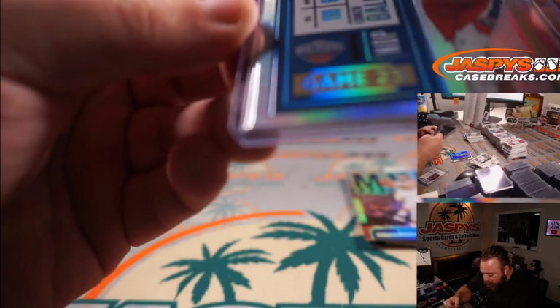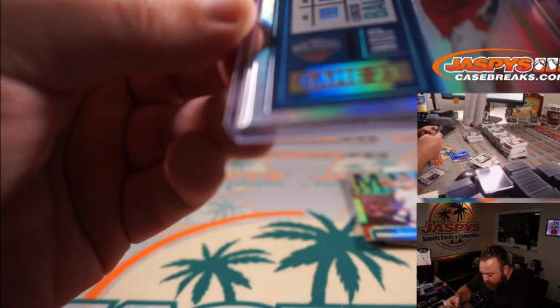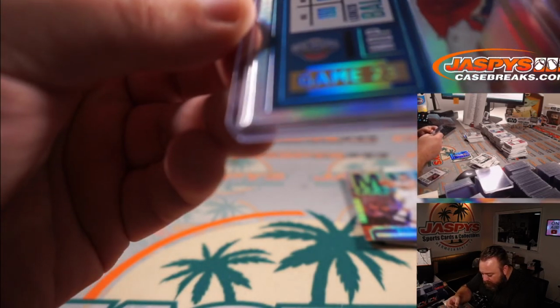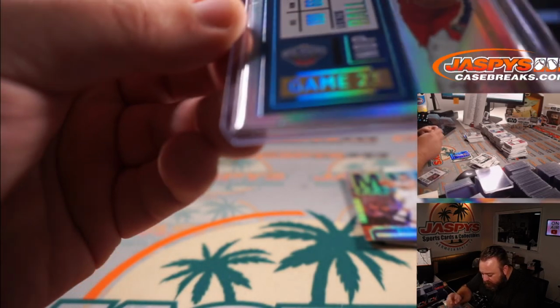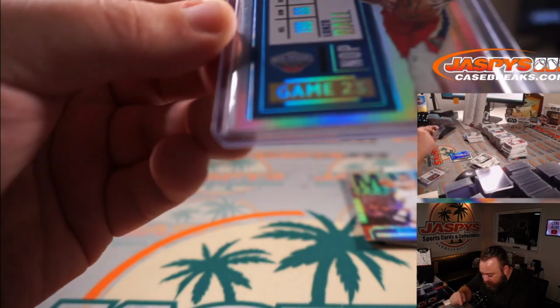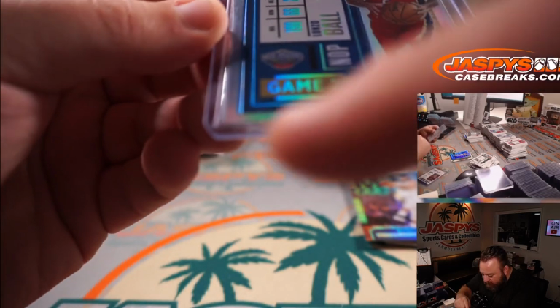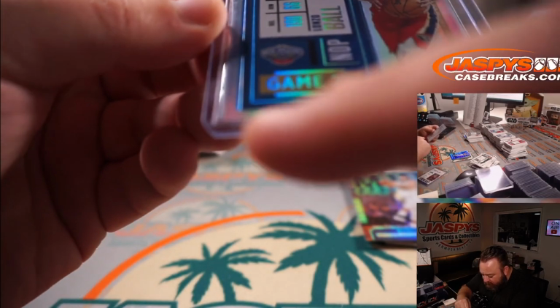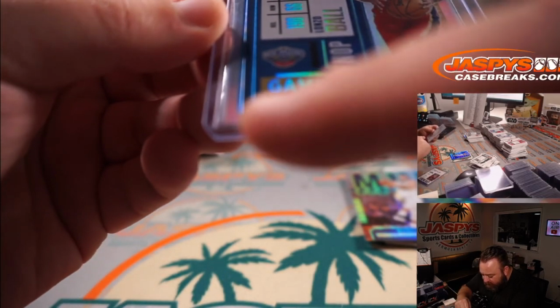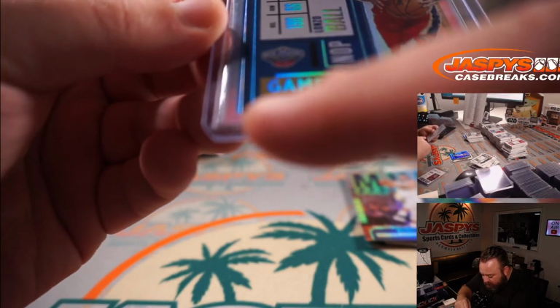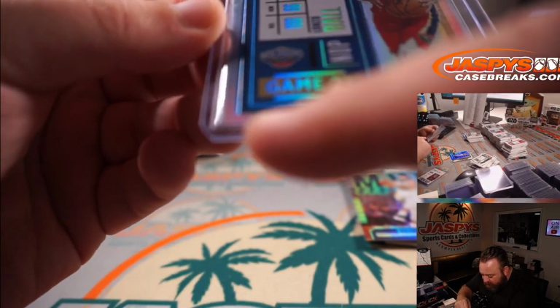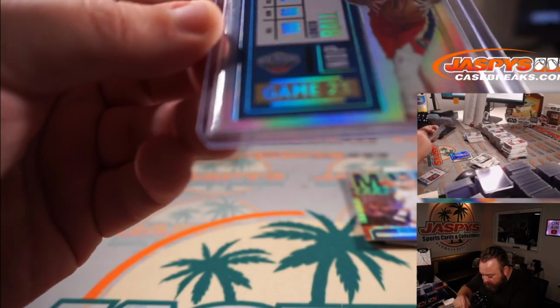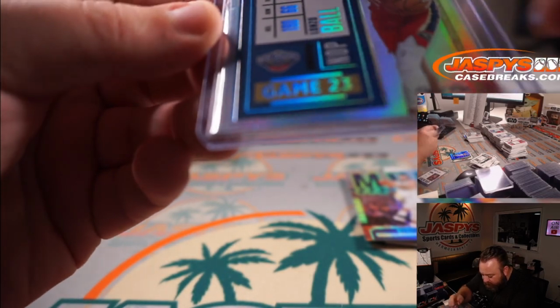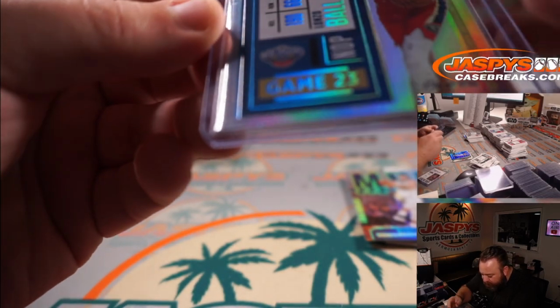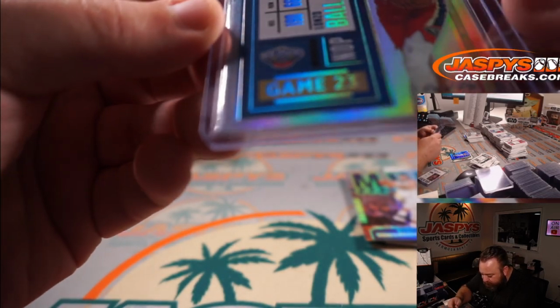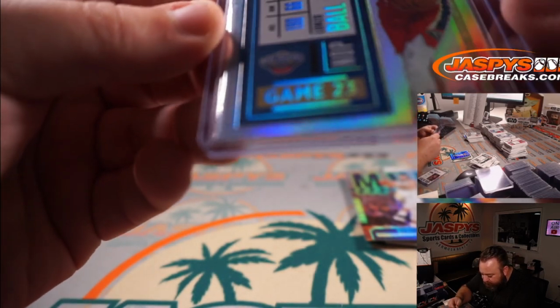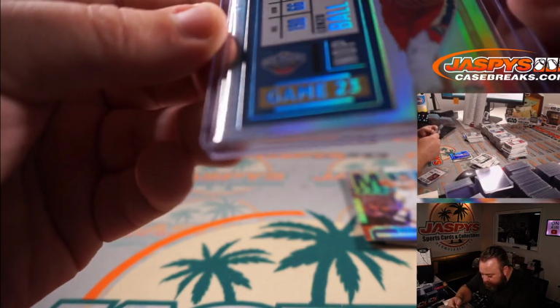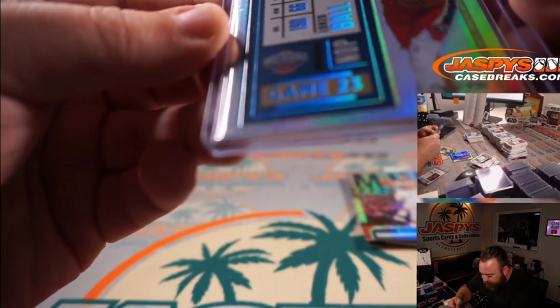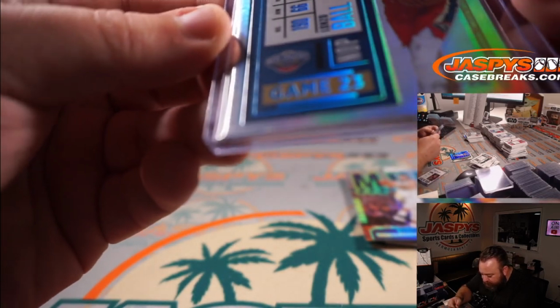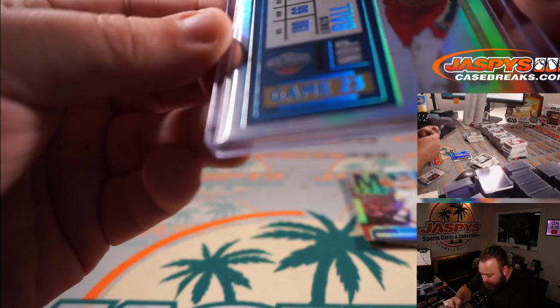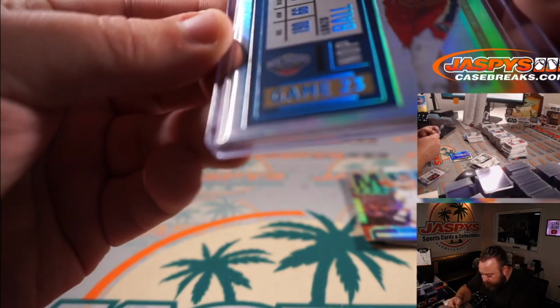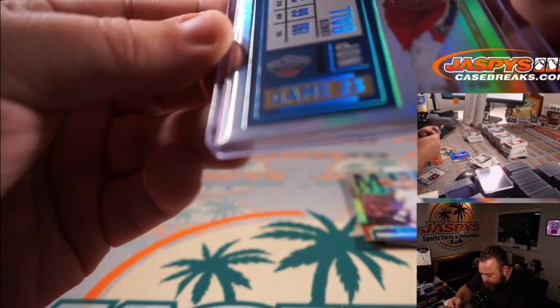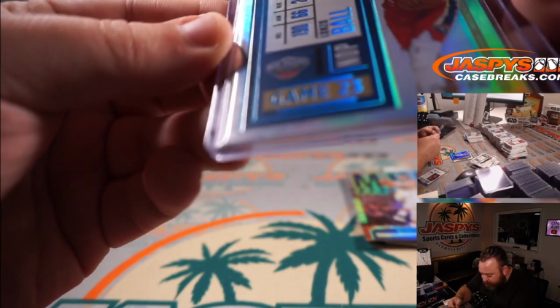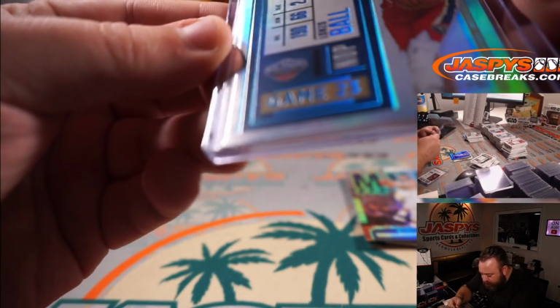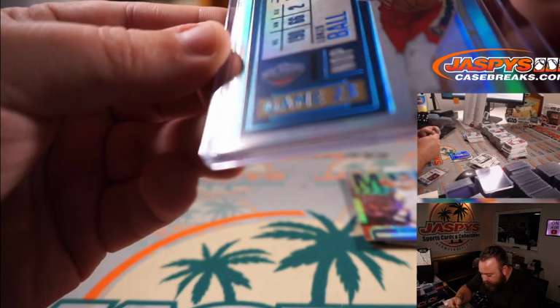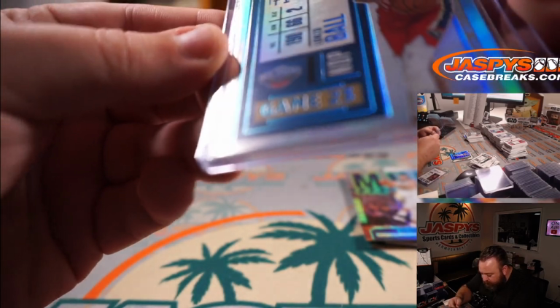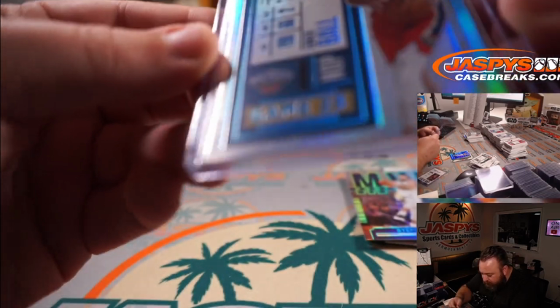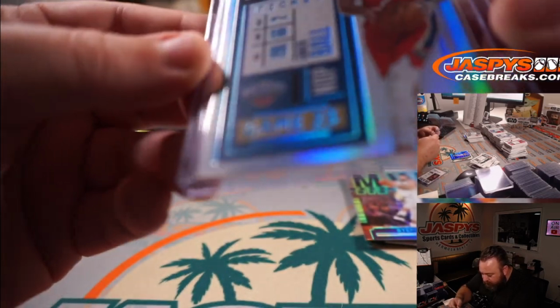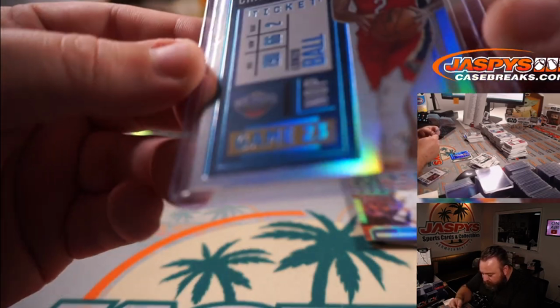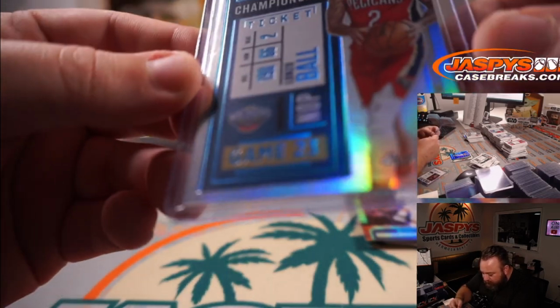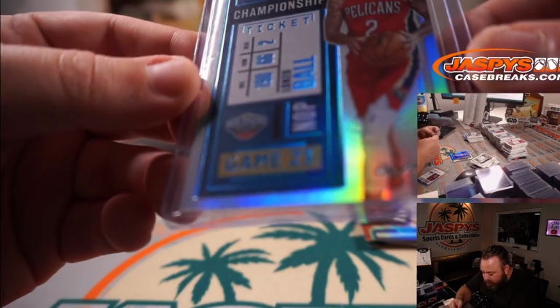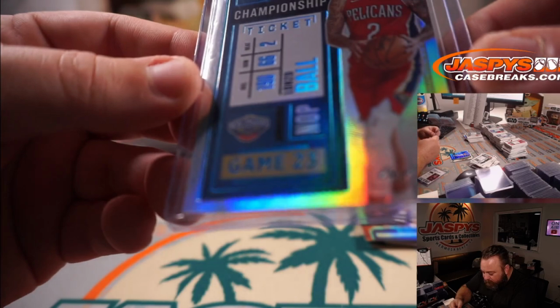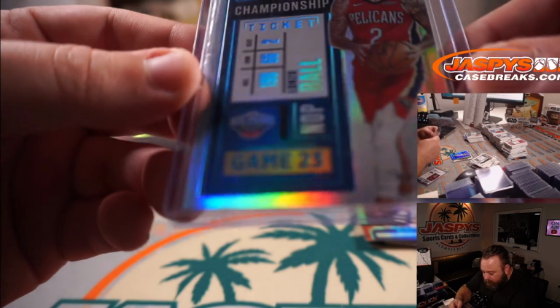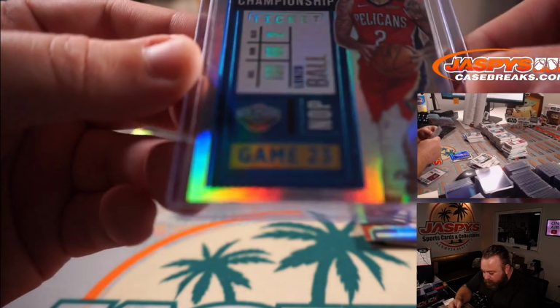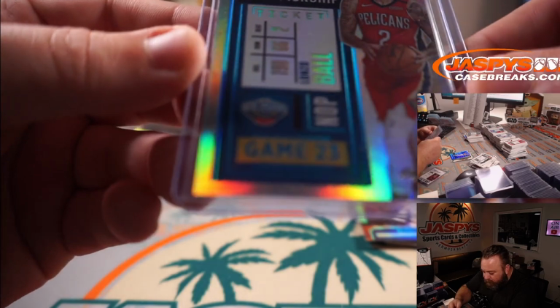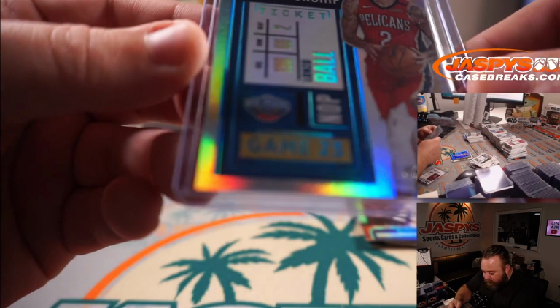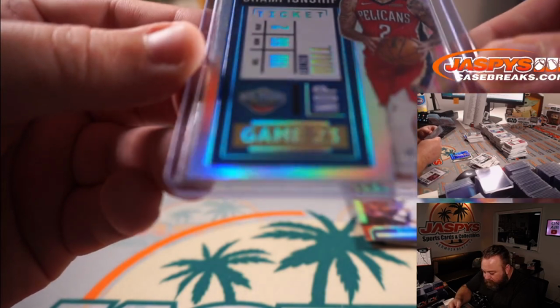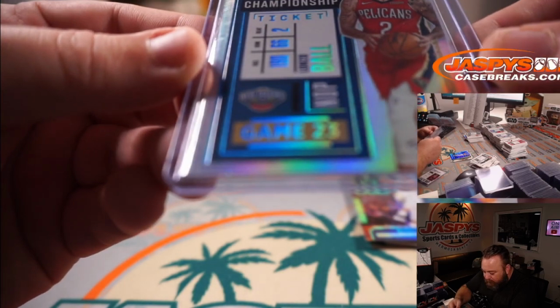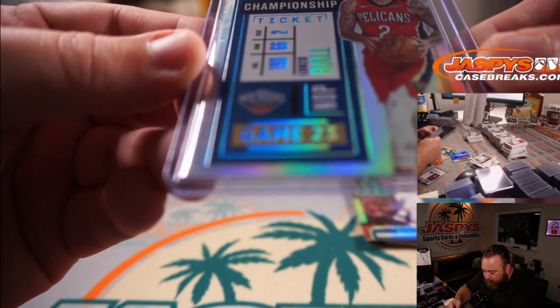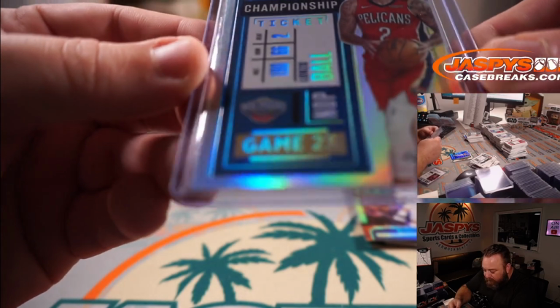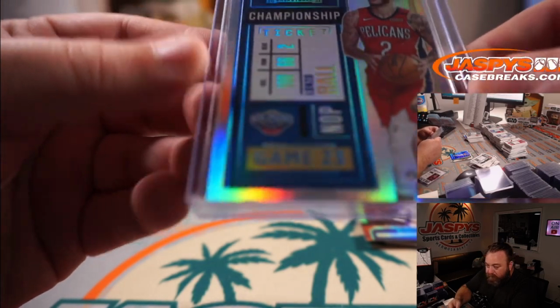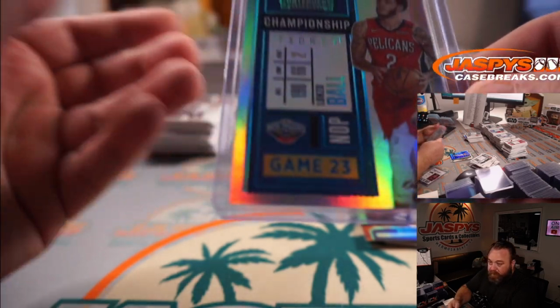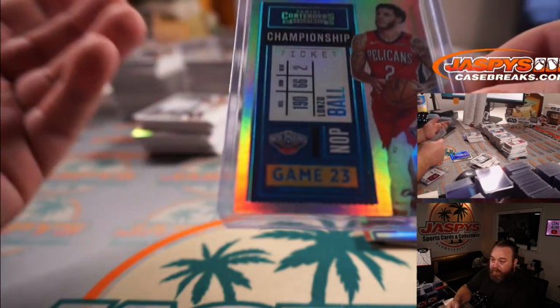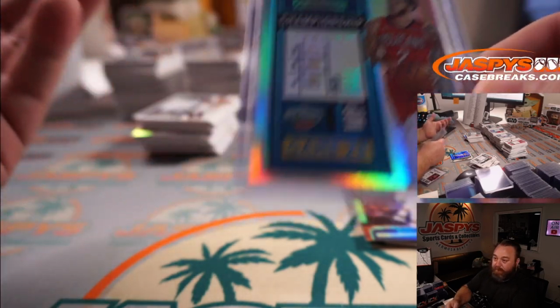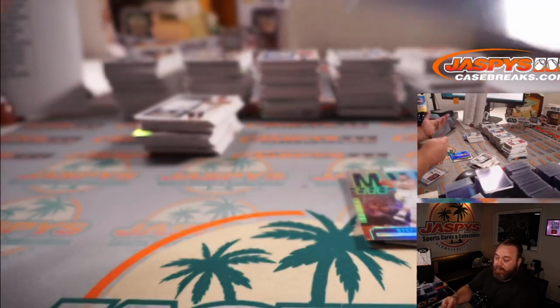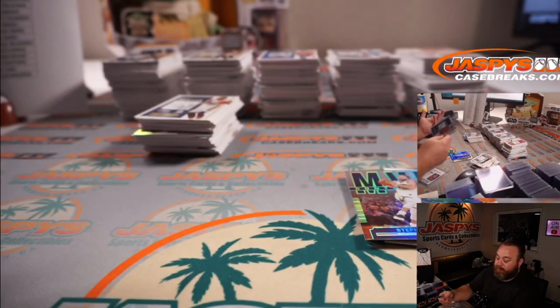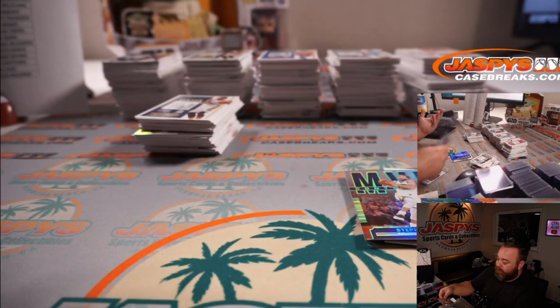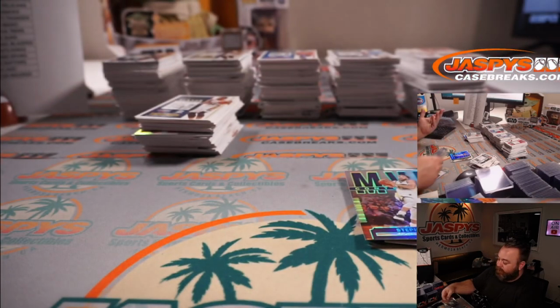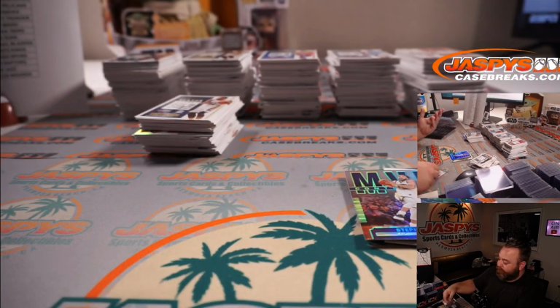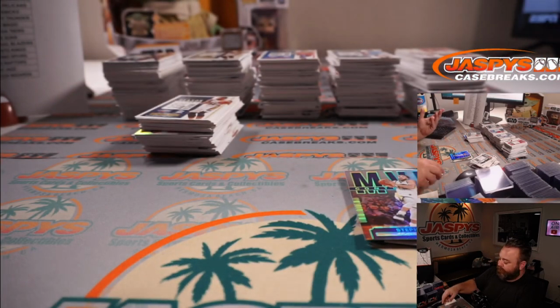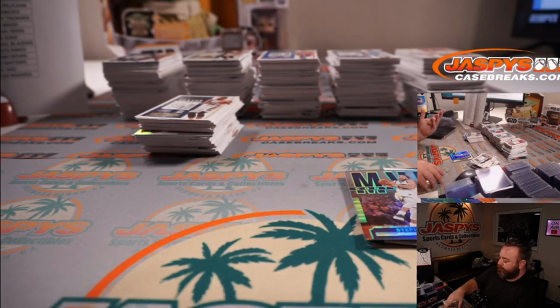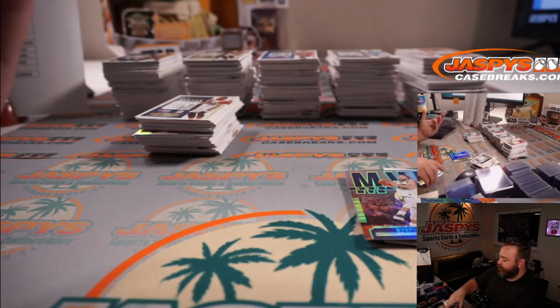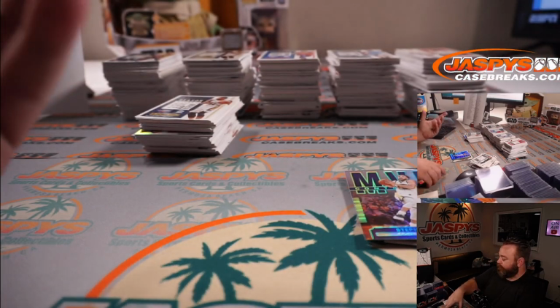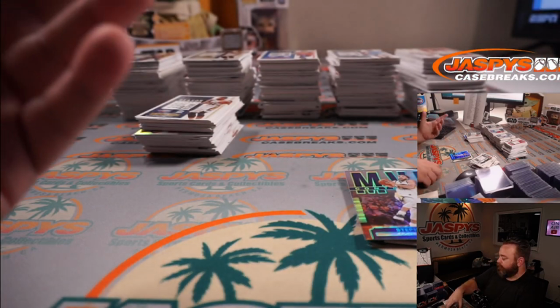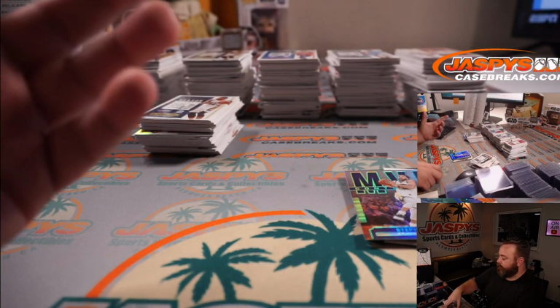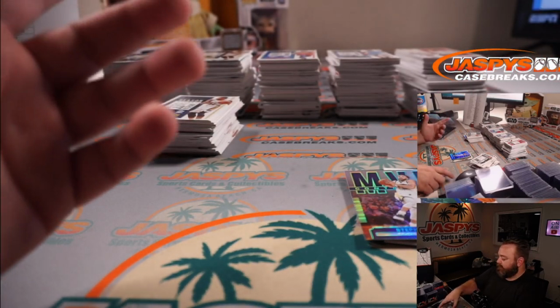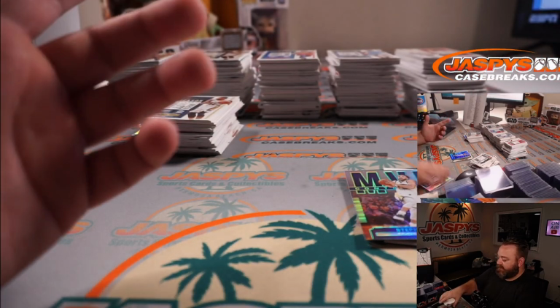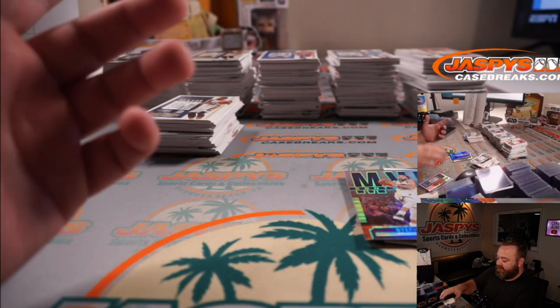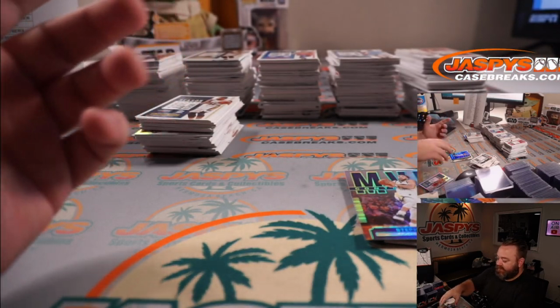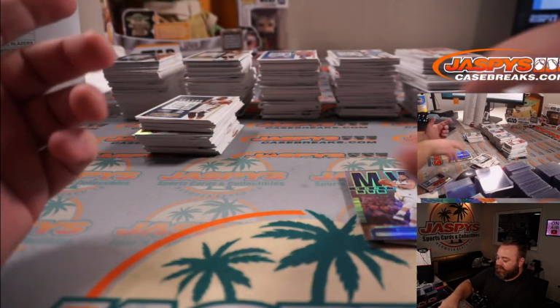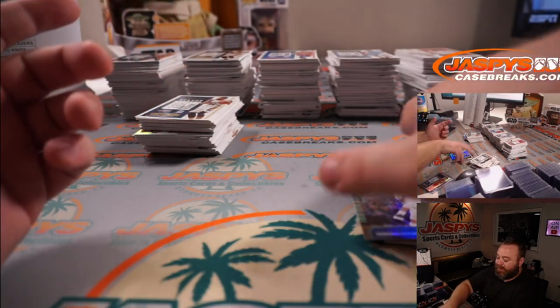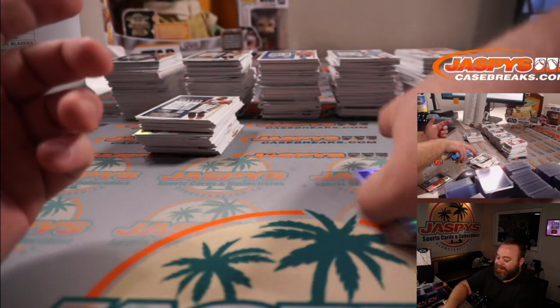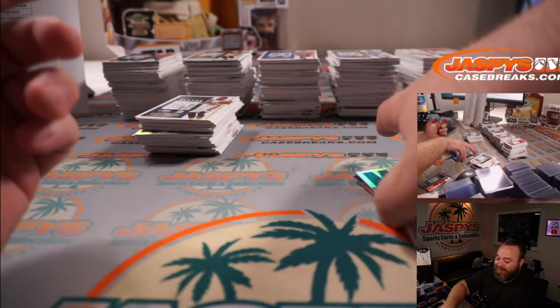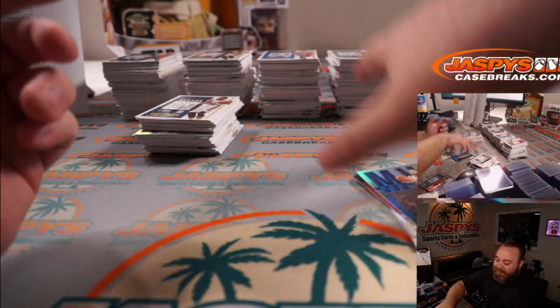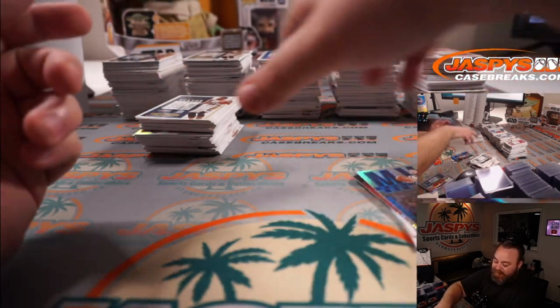The edge right there is a little bit rough, but it's a one-of-one. I would never grade a one-of-one — it just doesn't make sense.